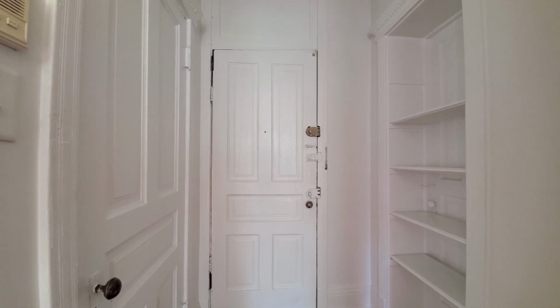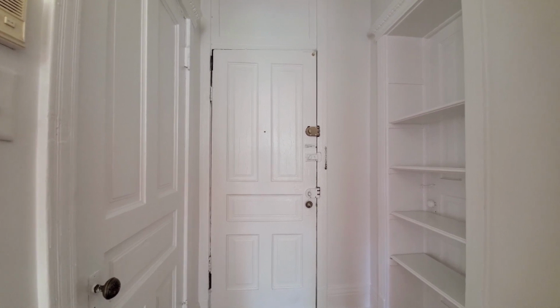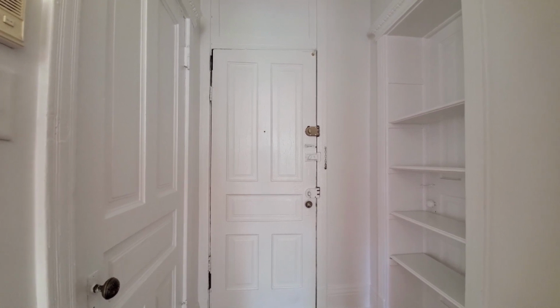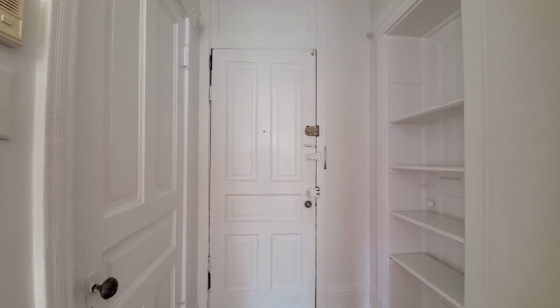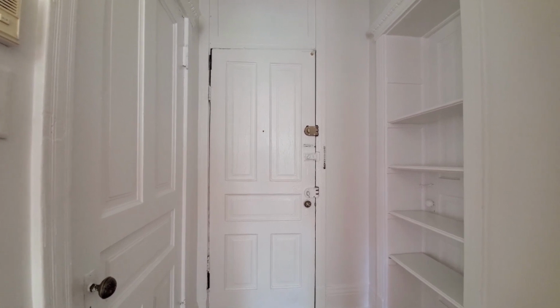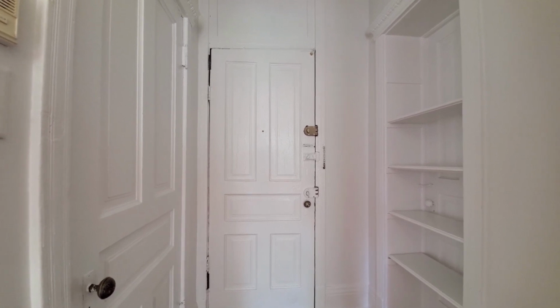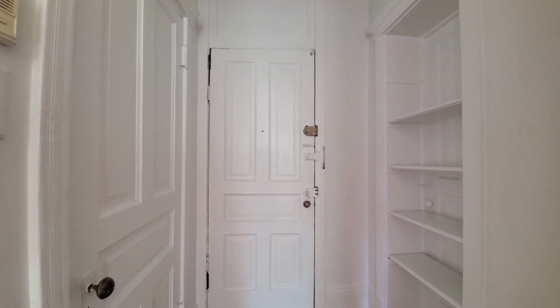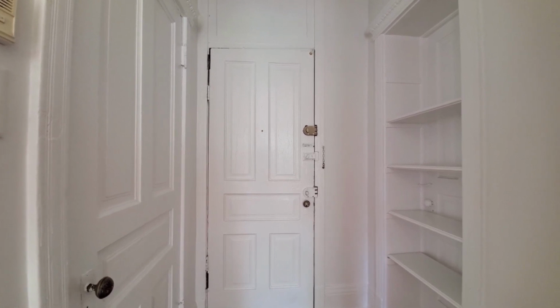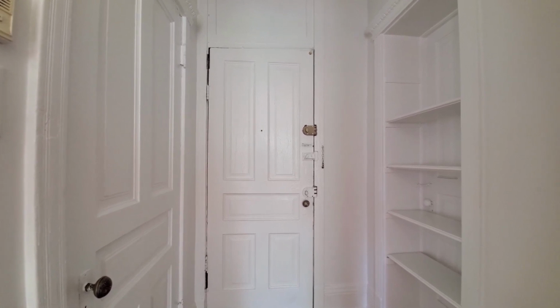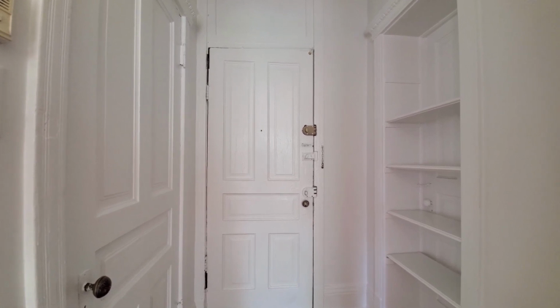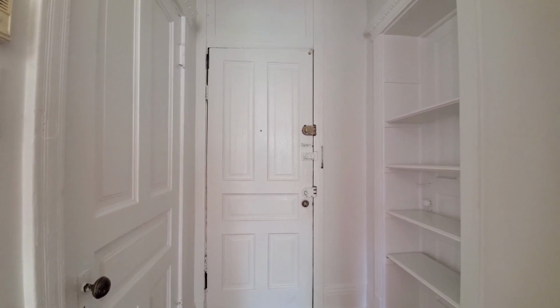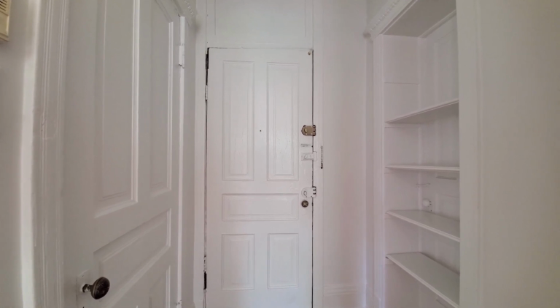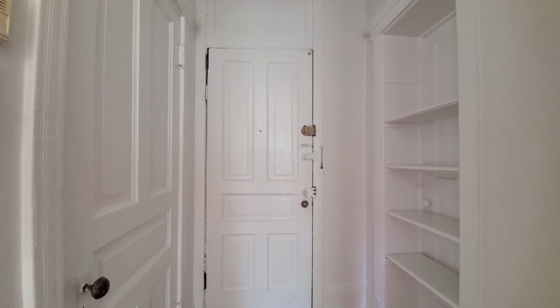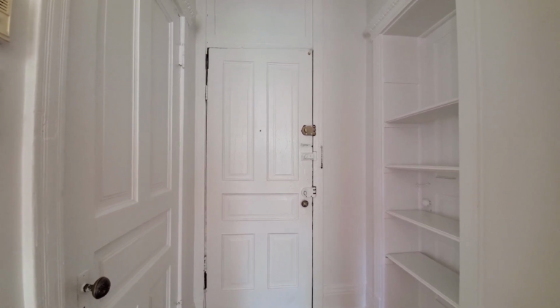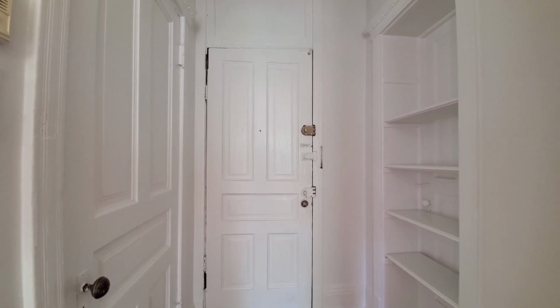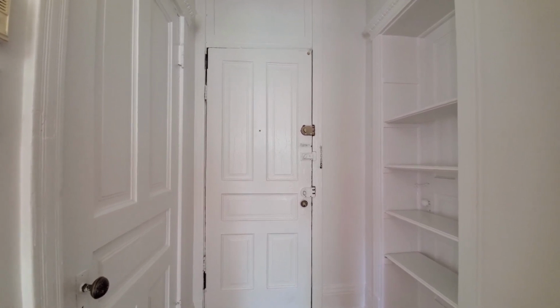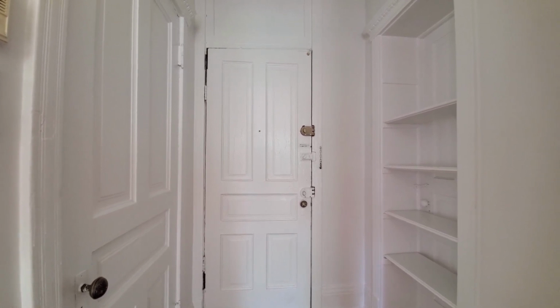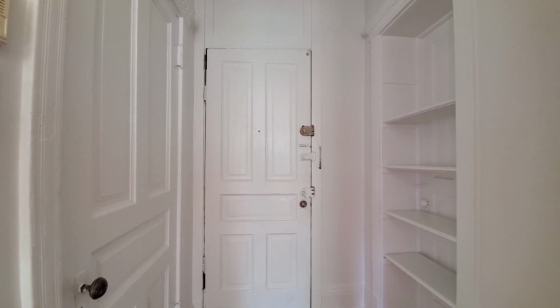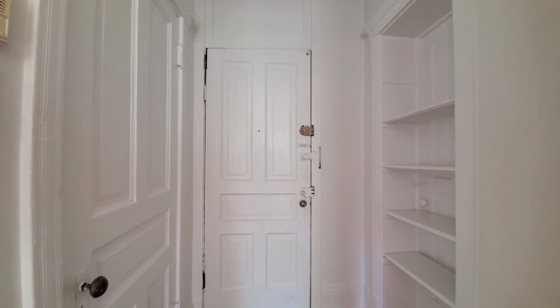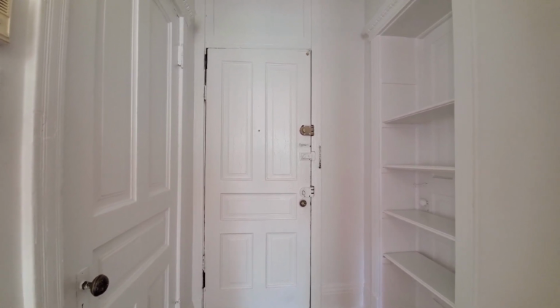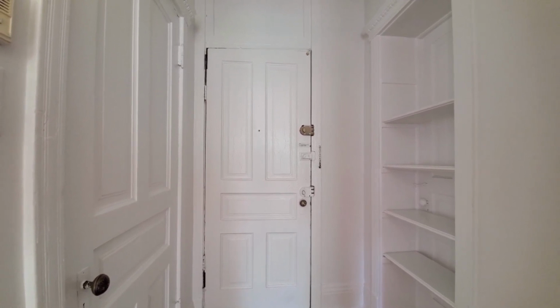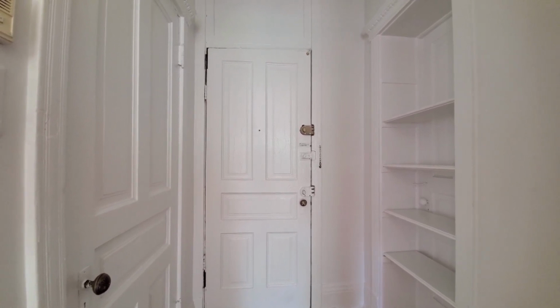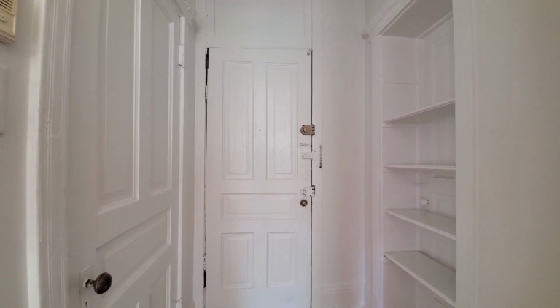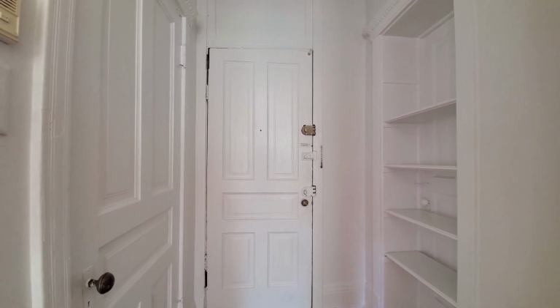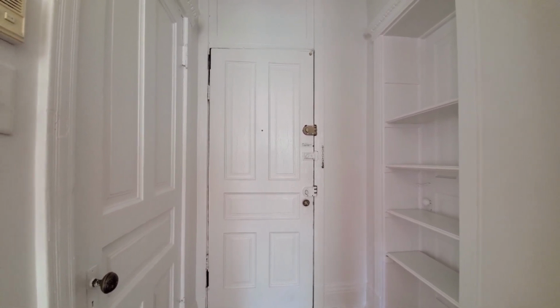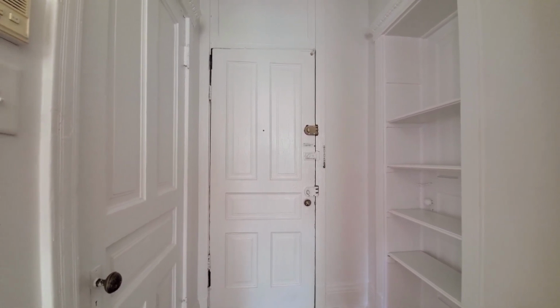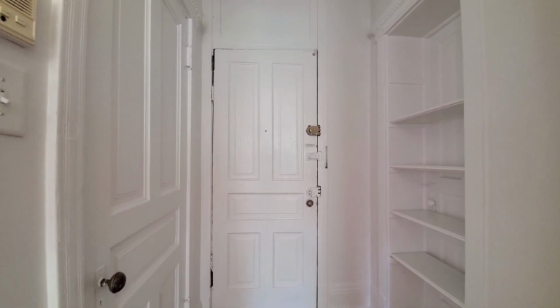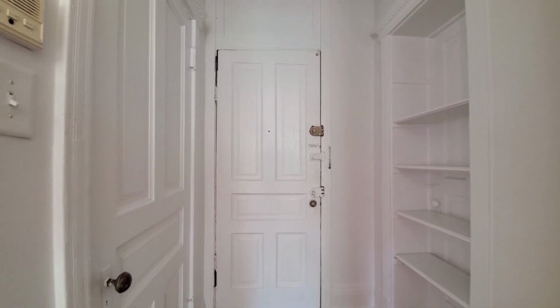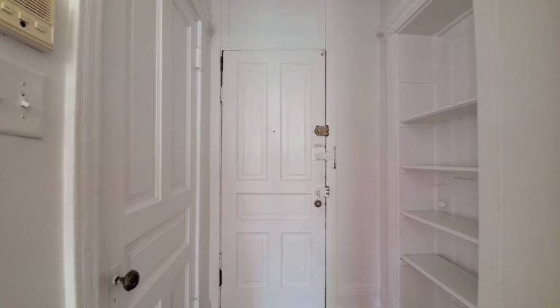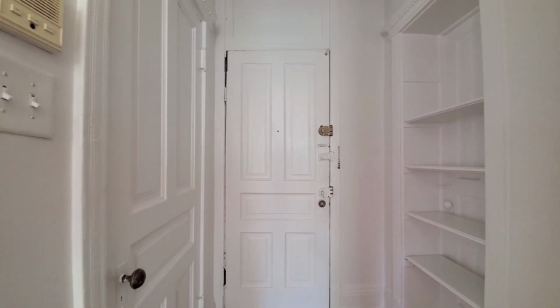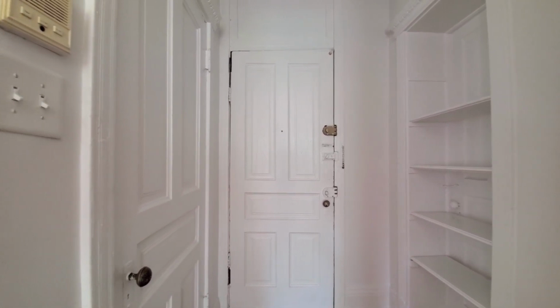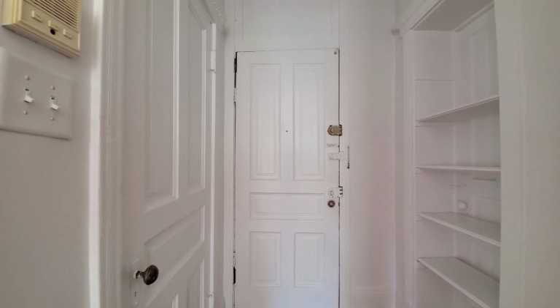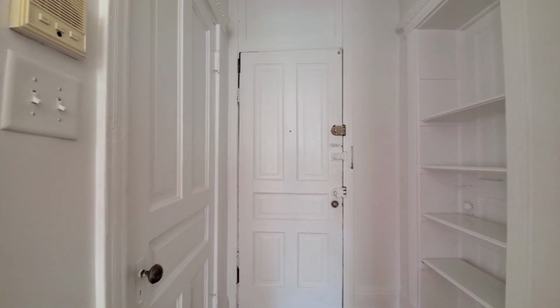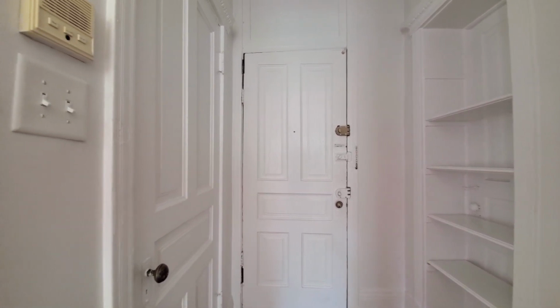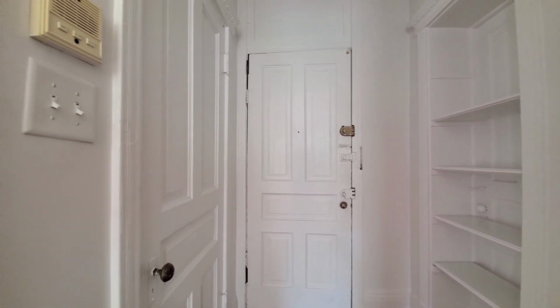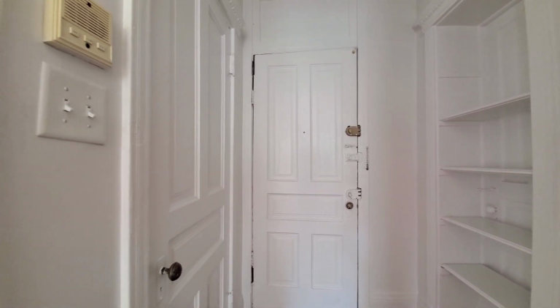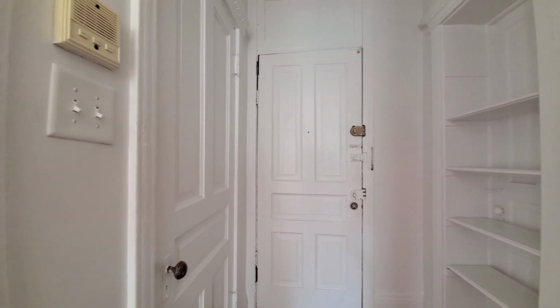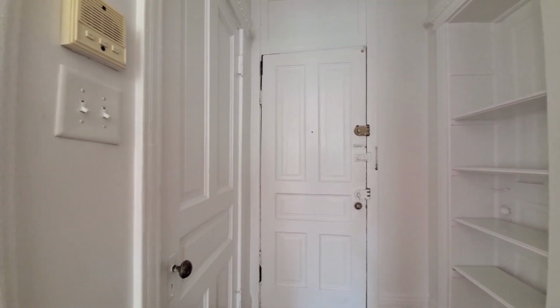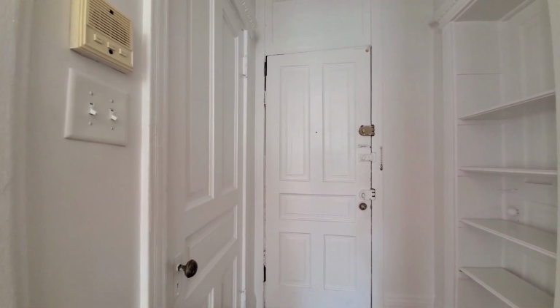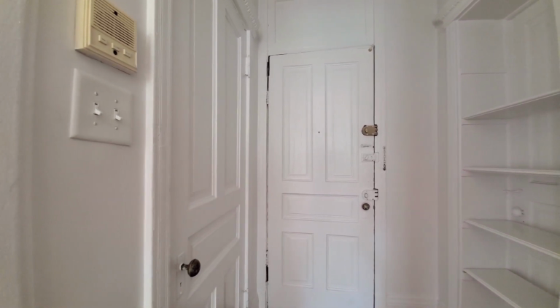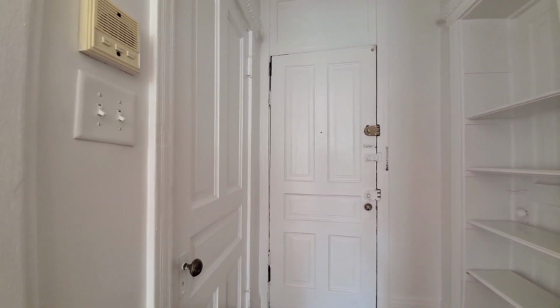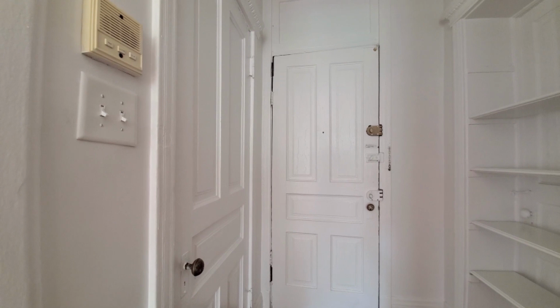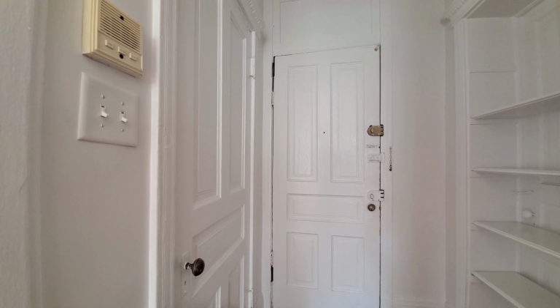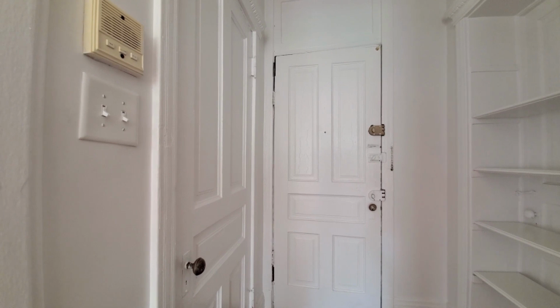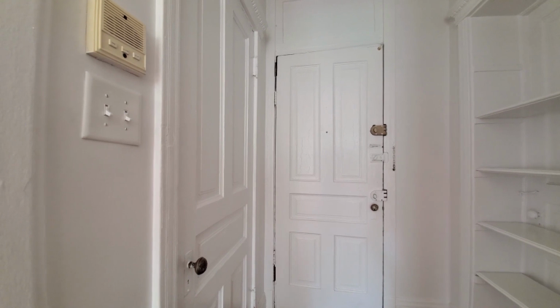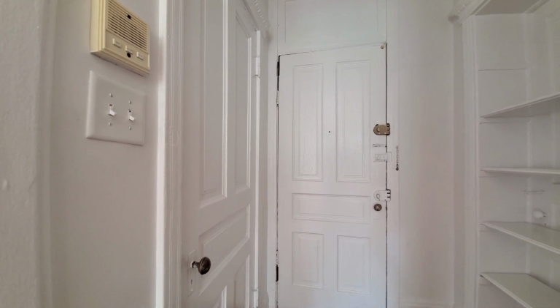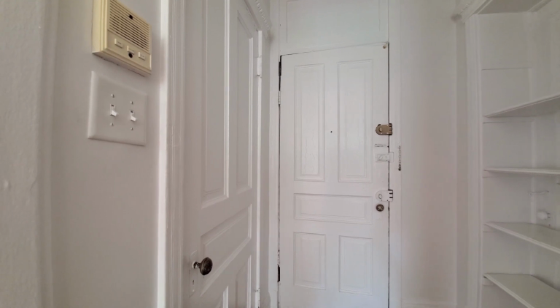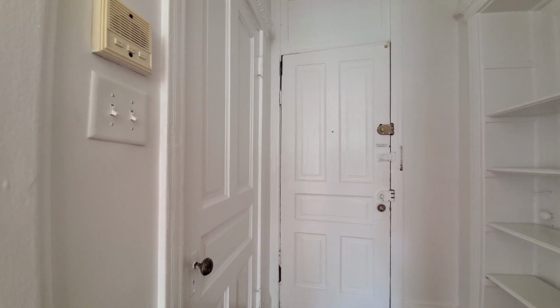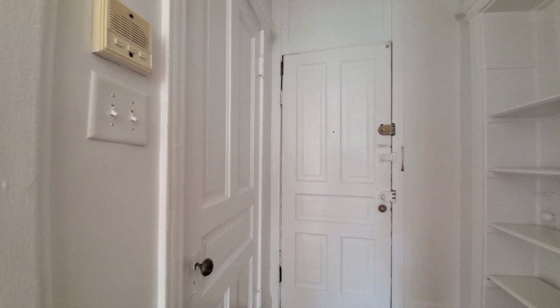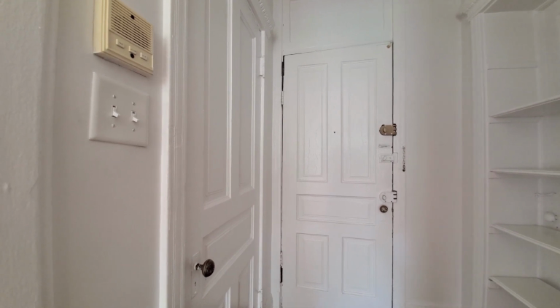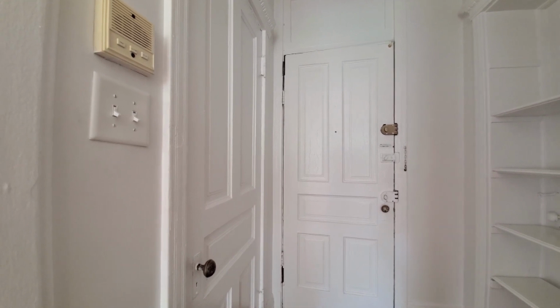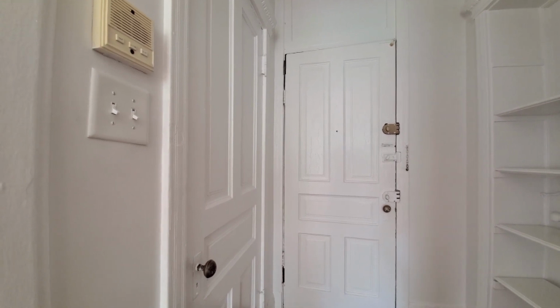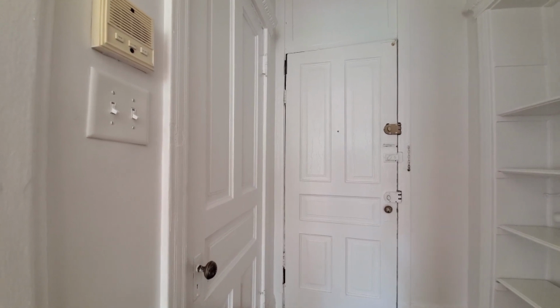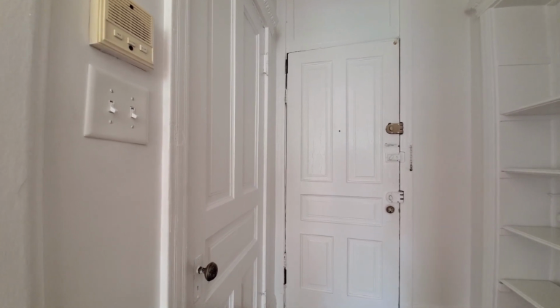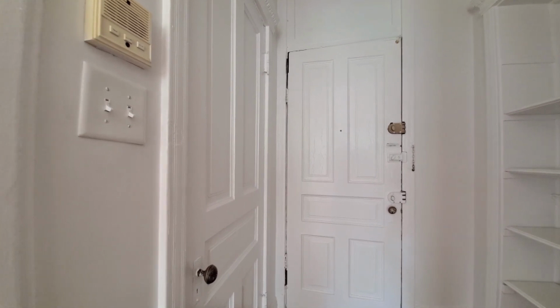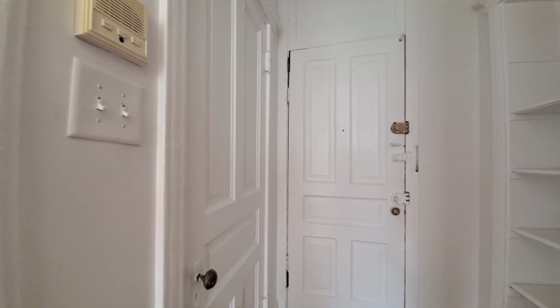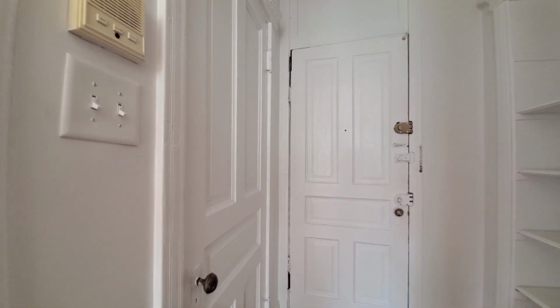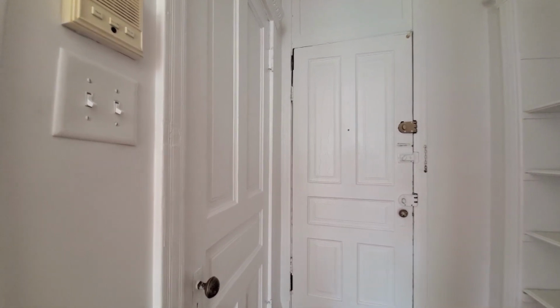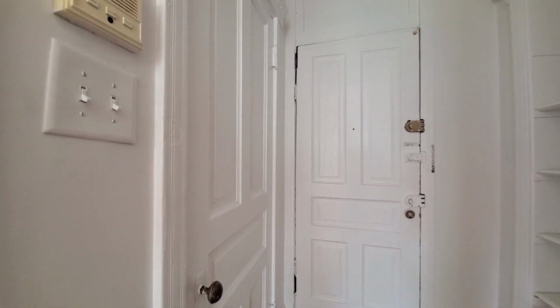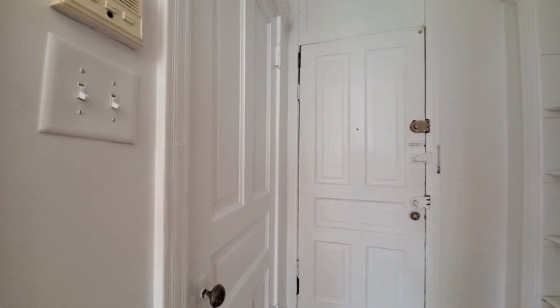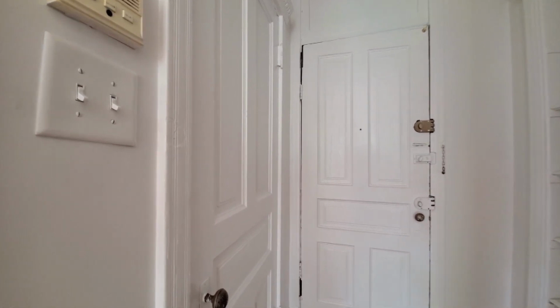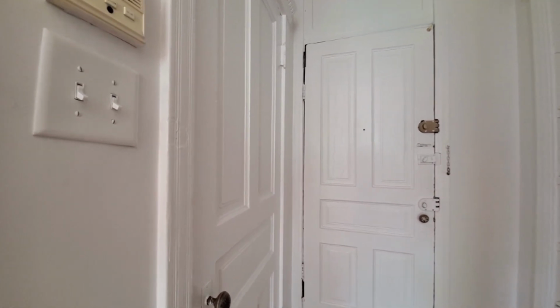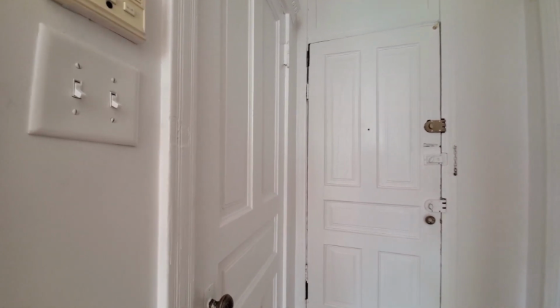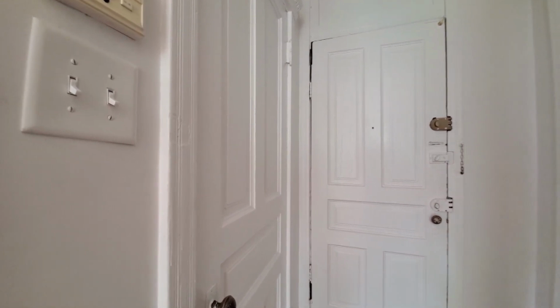Shelving, which would have been off to my left as I entered. Off to the right is a closet that has a tandem entry.